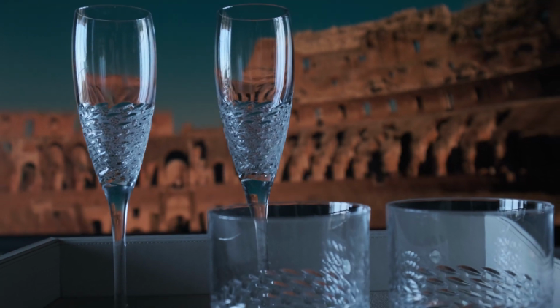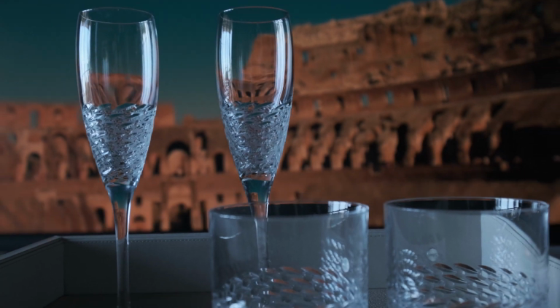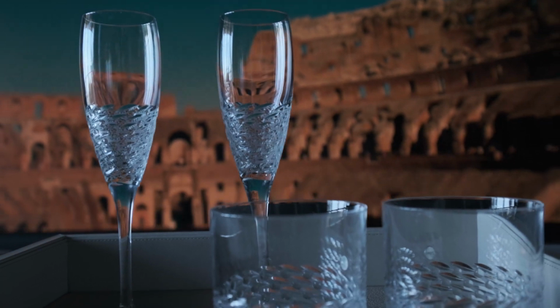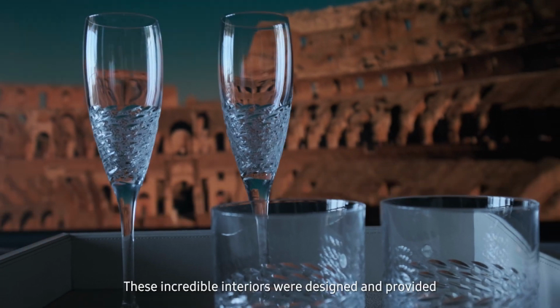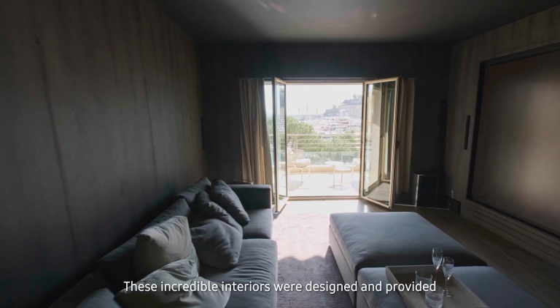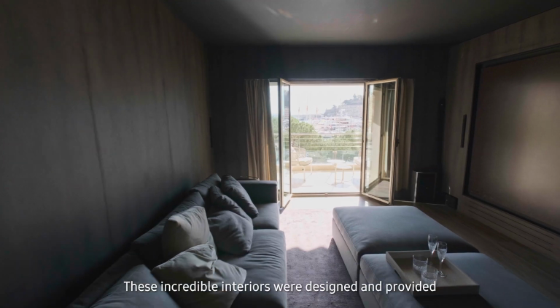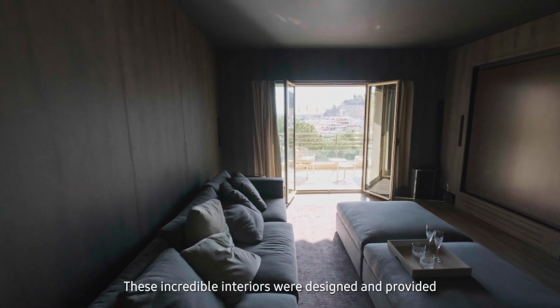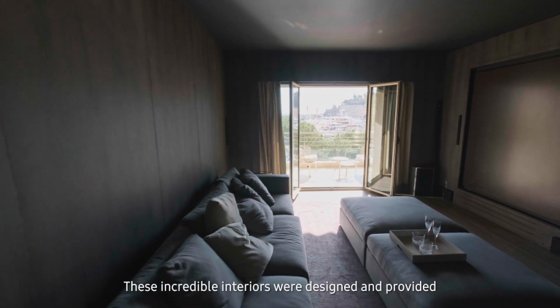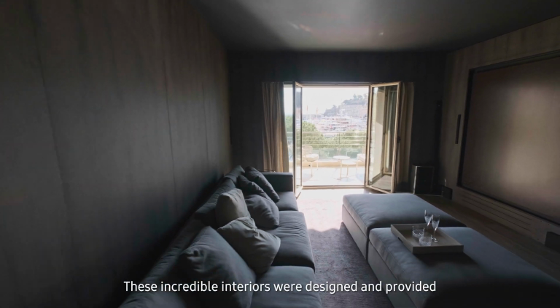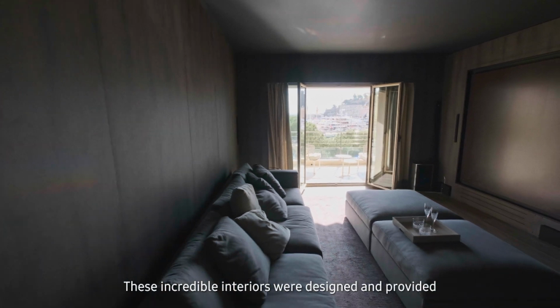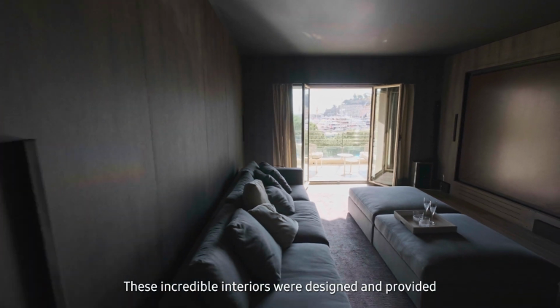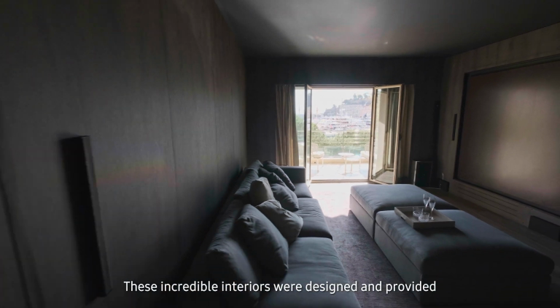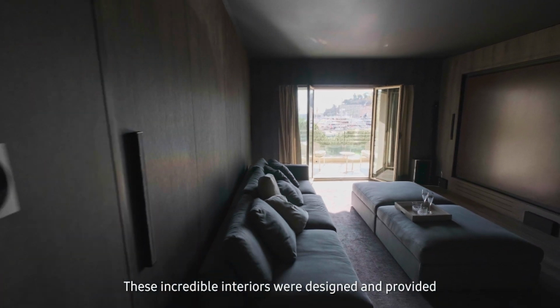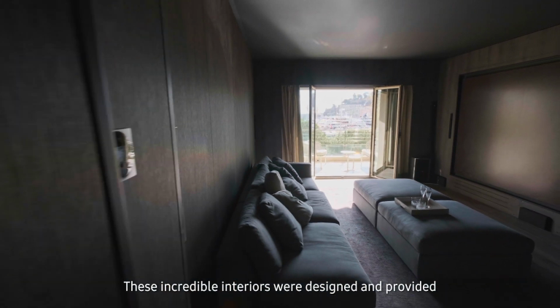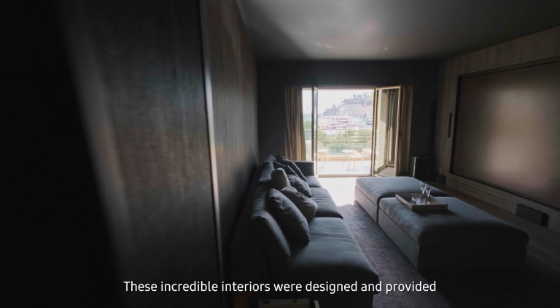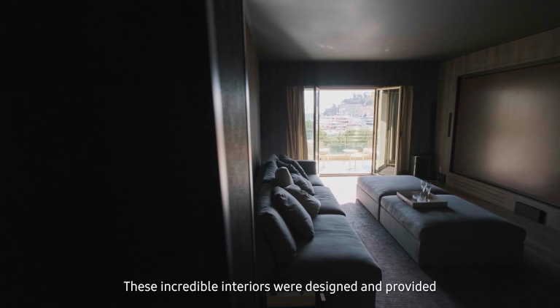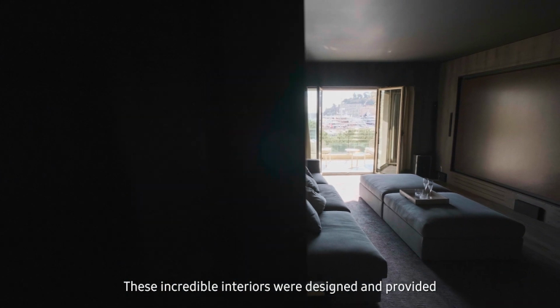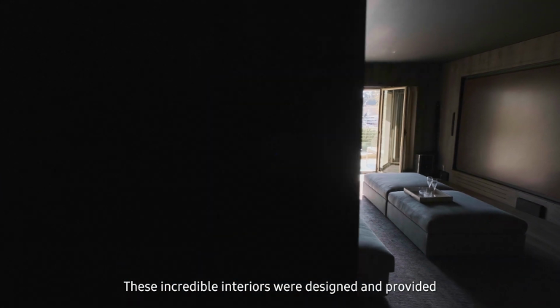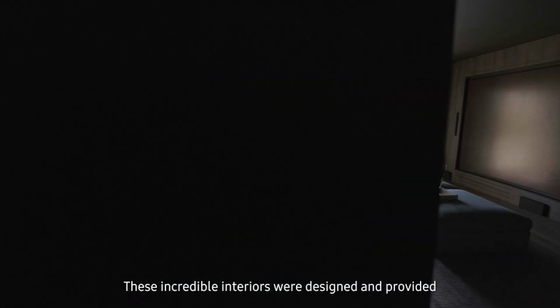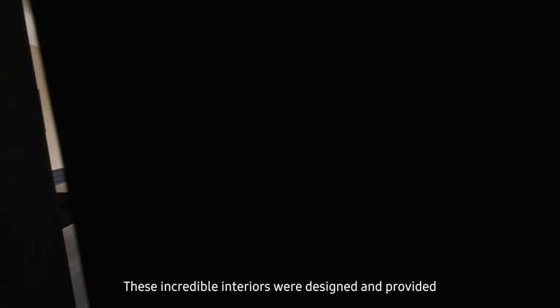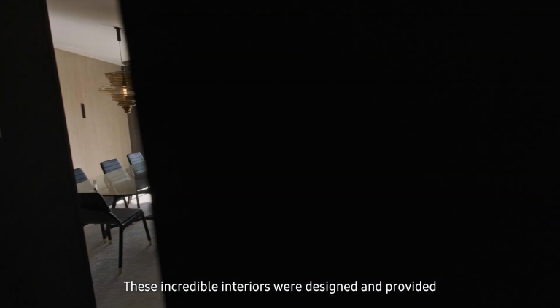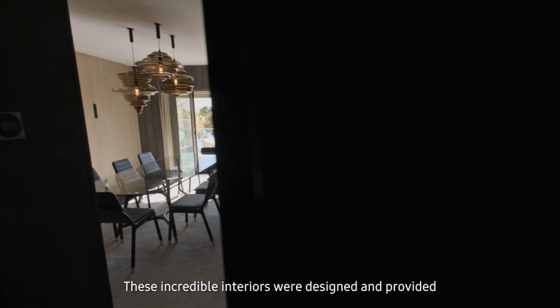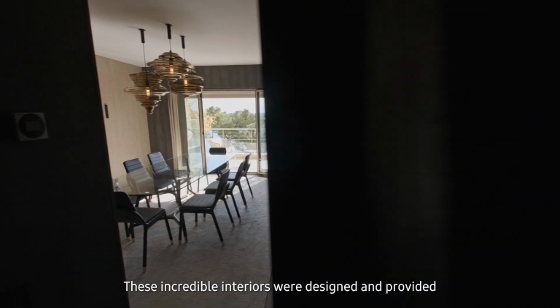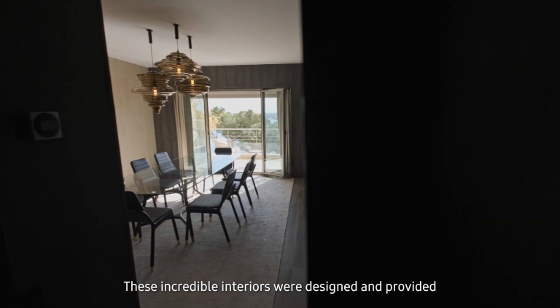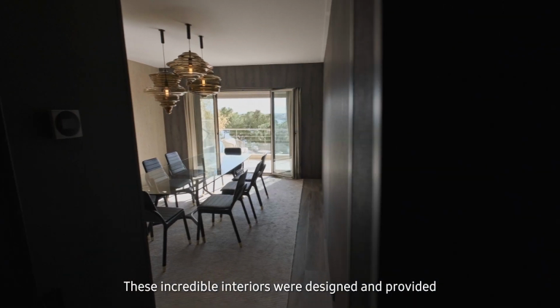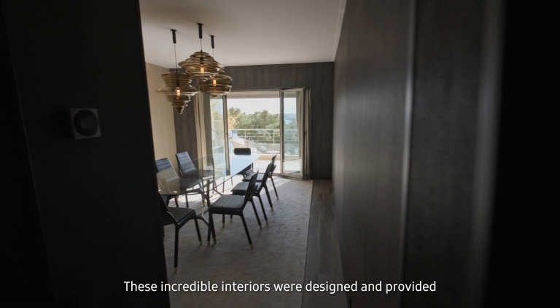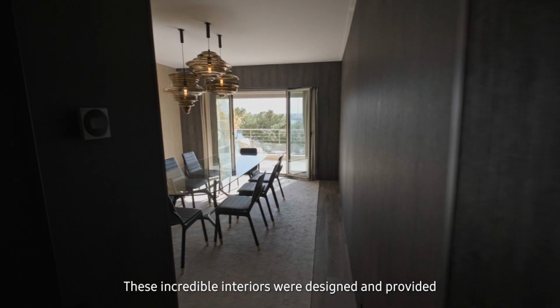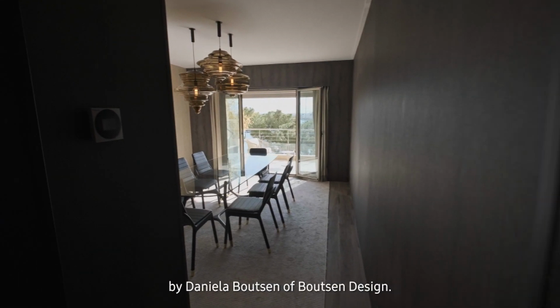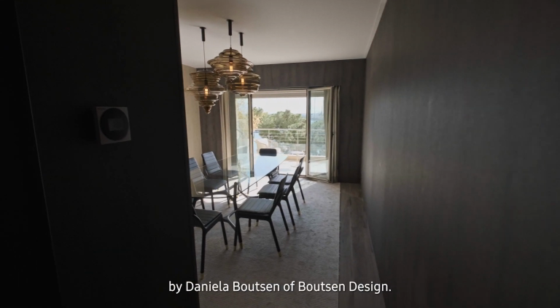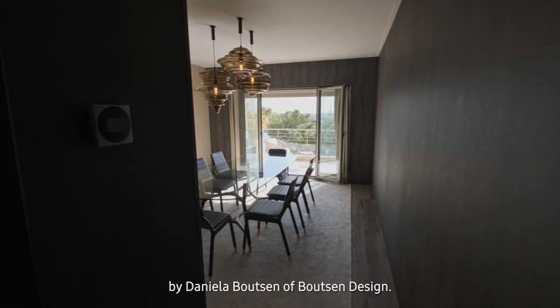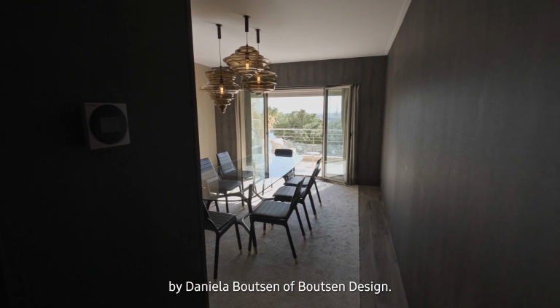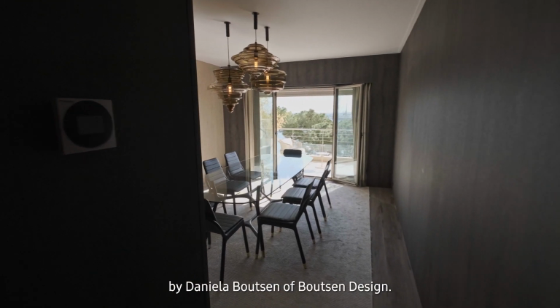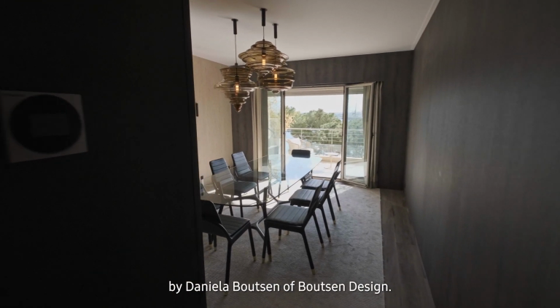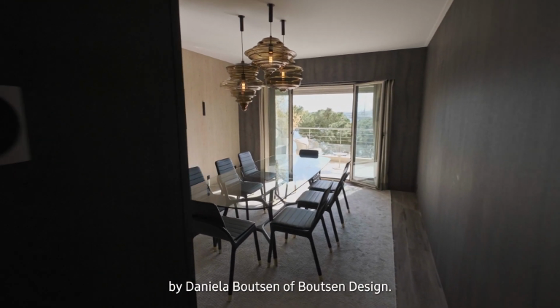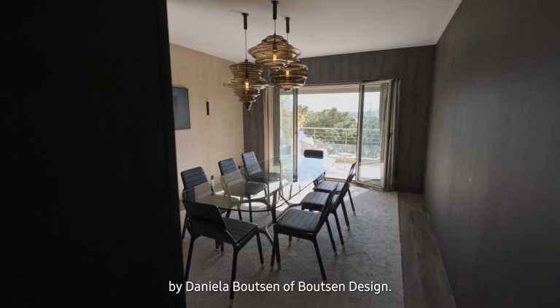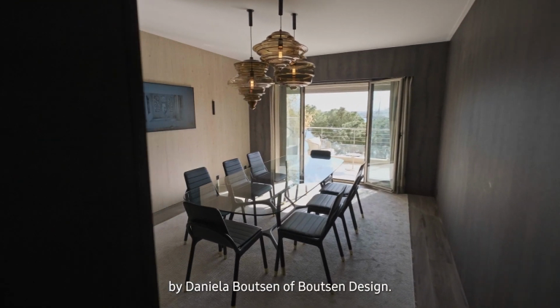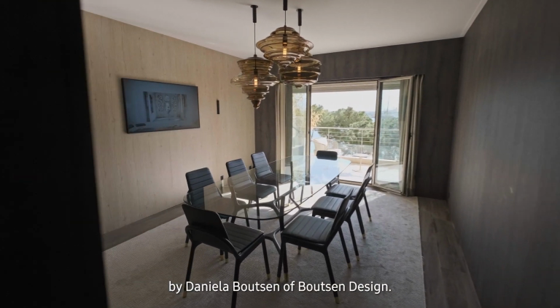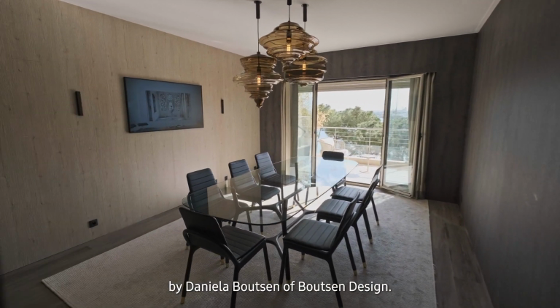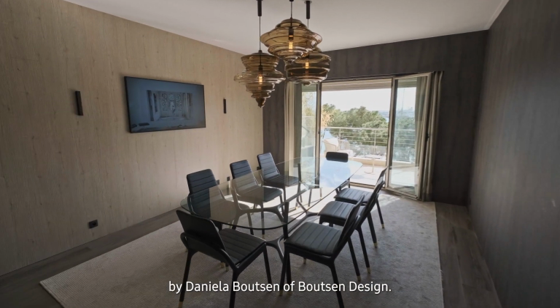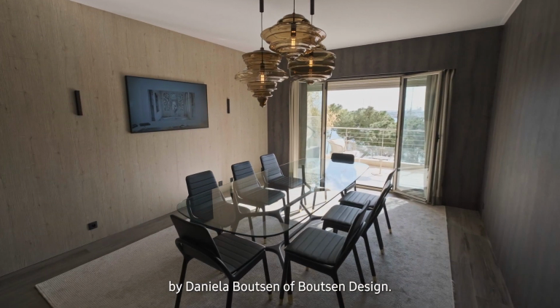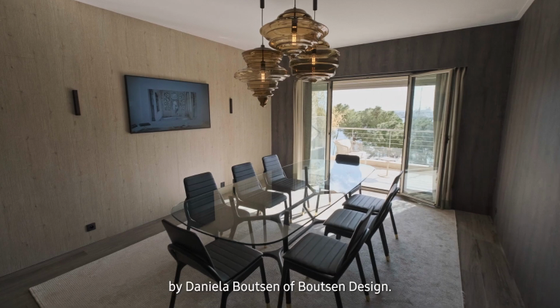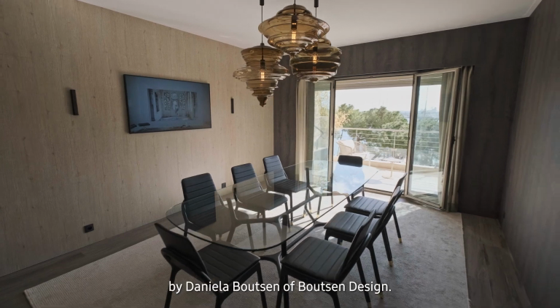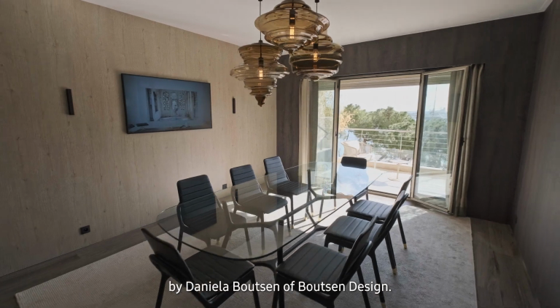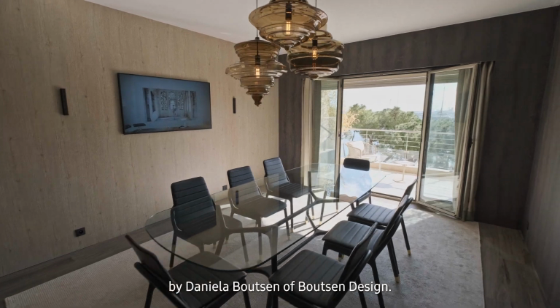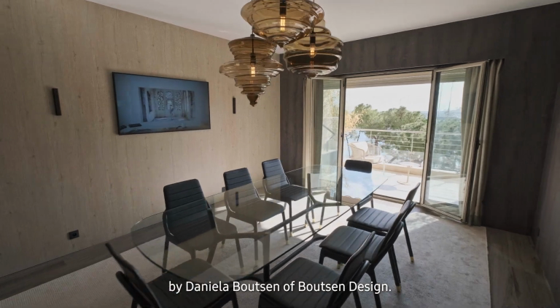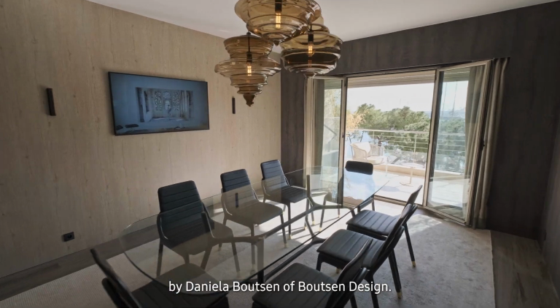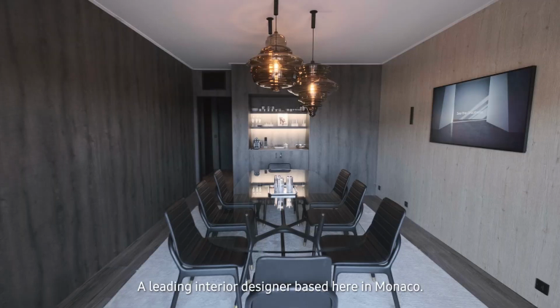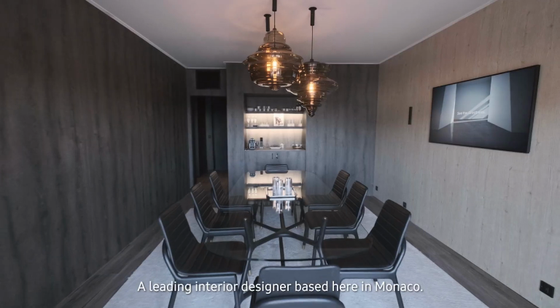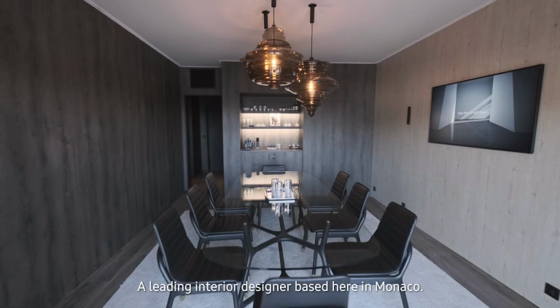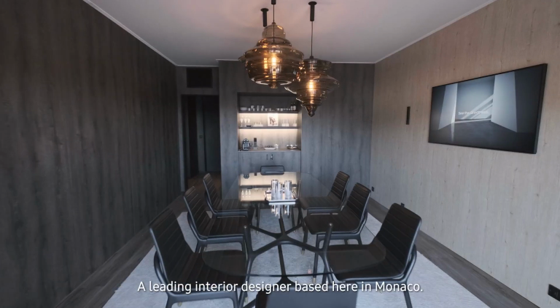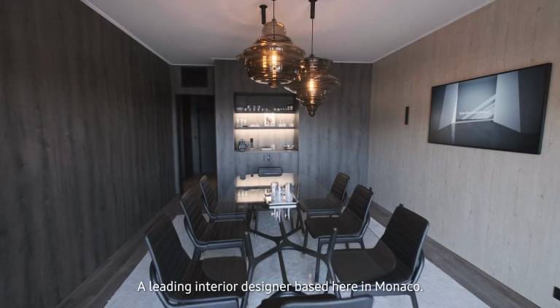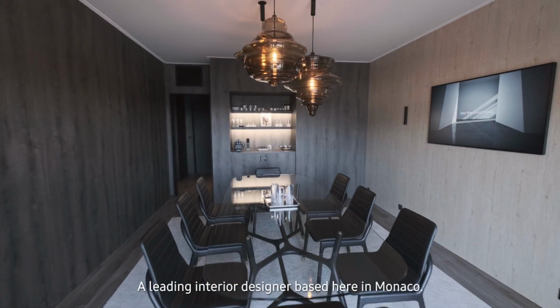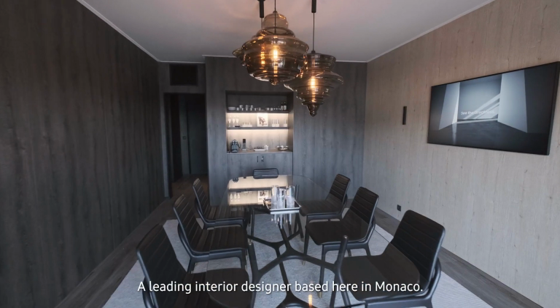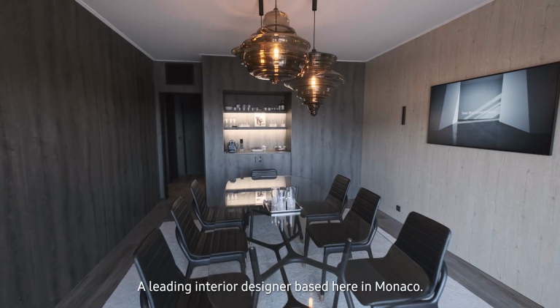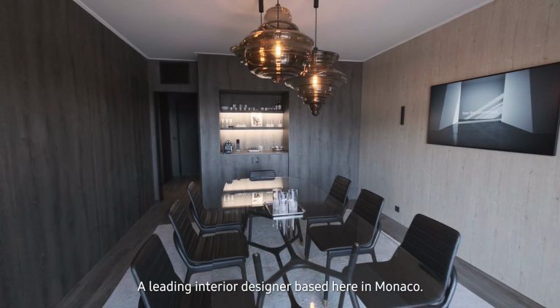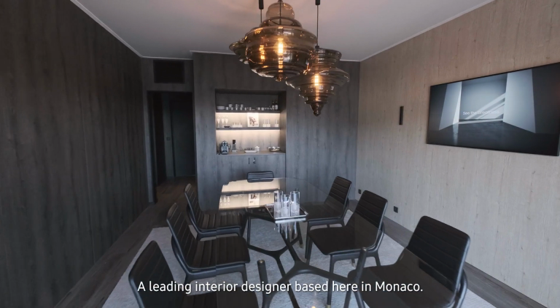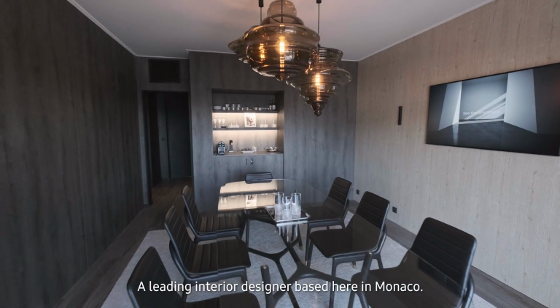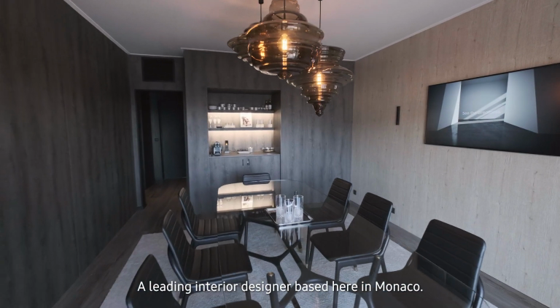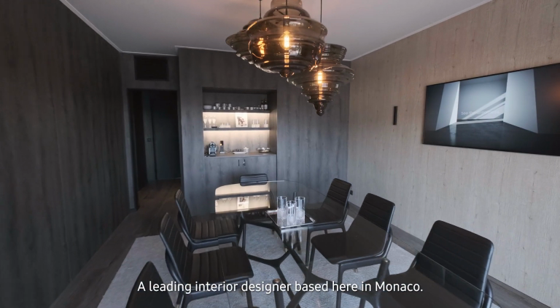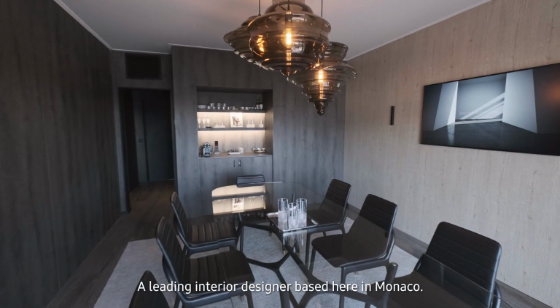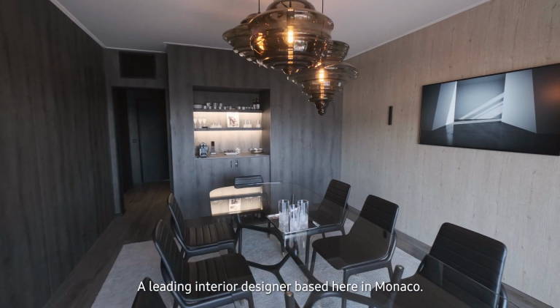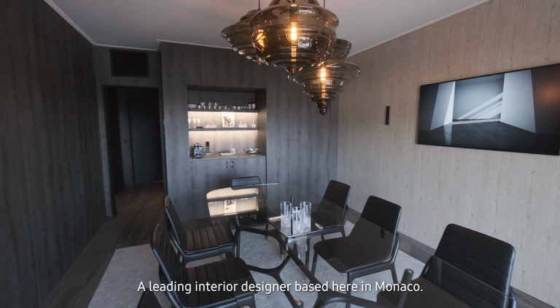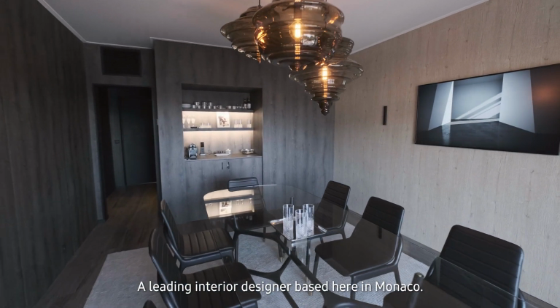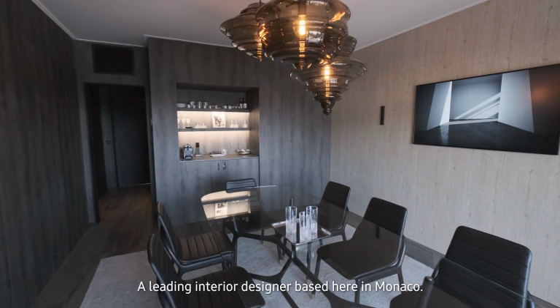These incredible interiors were designed and provided by Daniela Bootson of Bootson Design, a leading interior designer based here in Monaco.